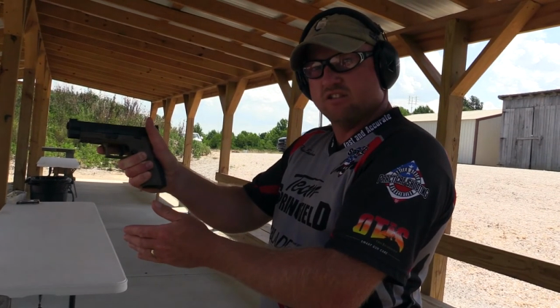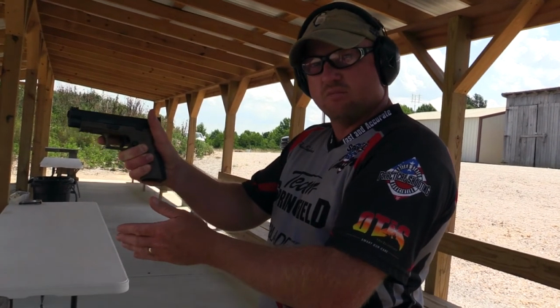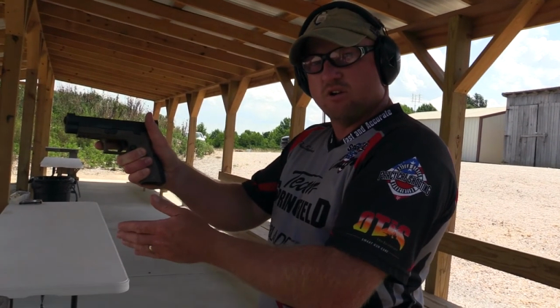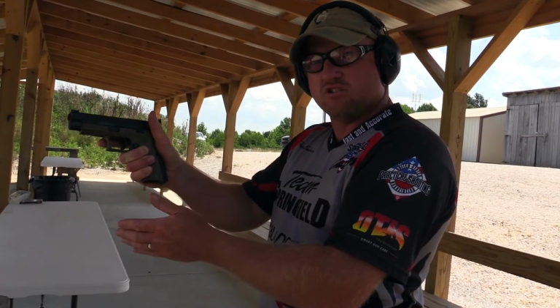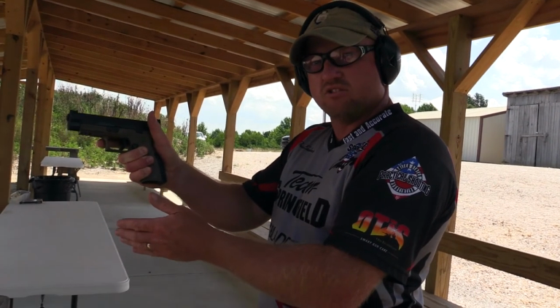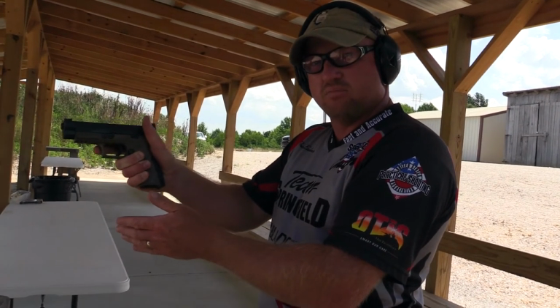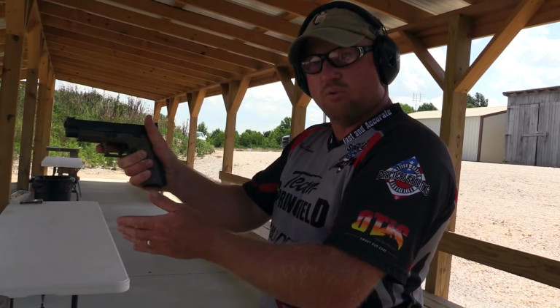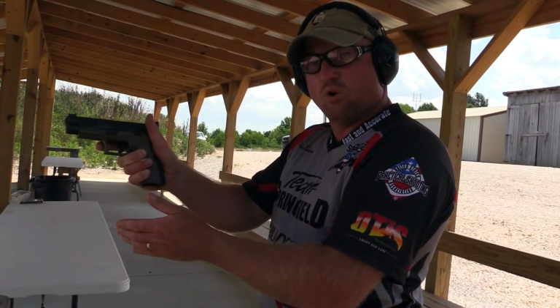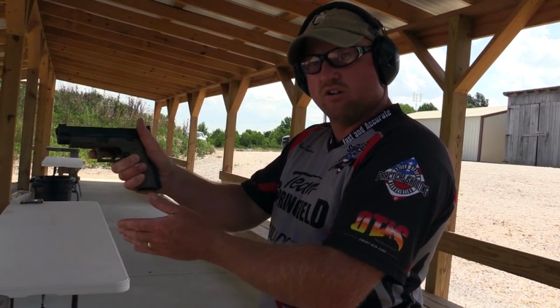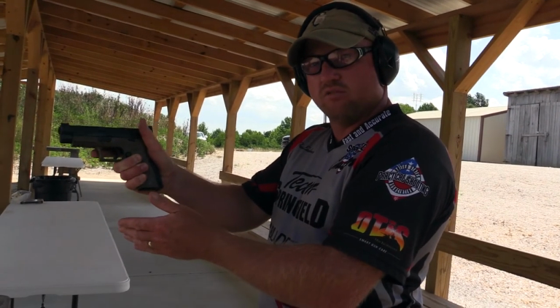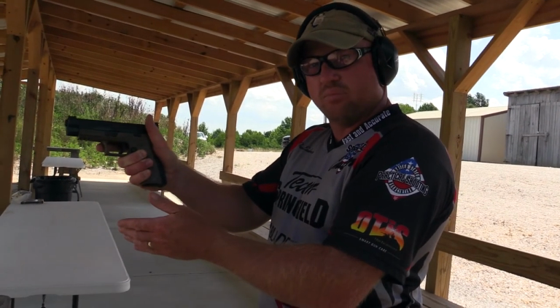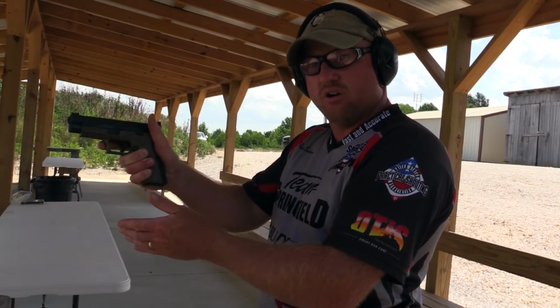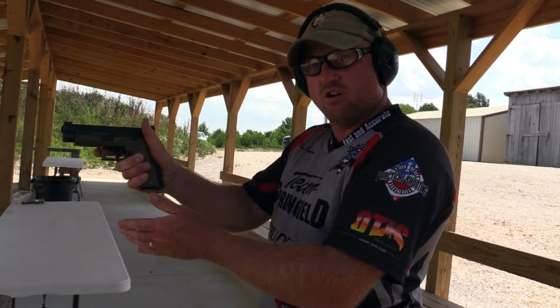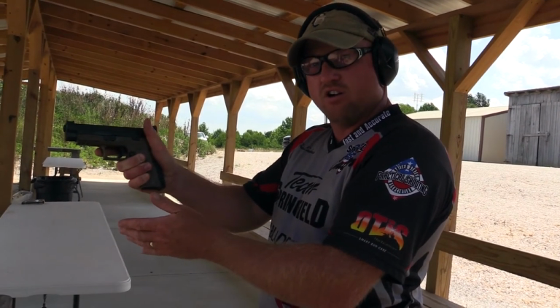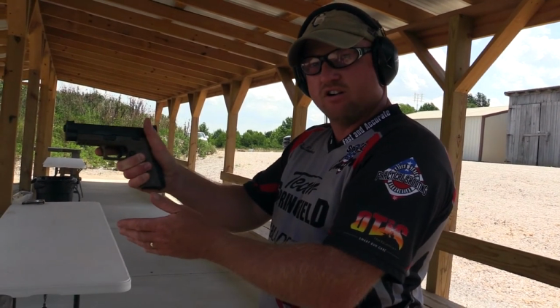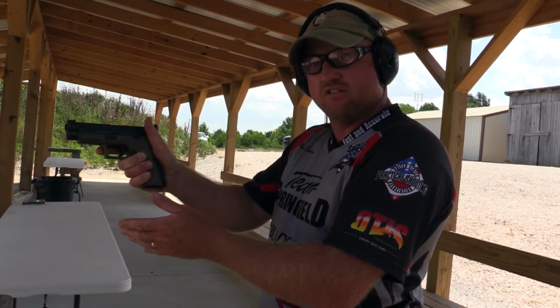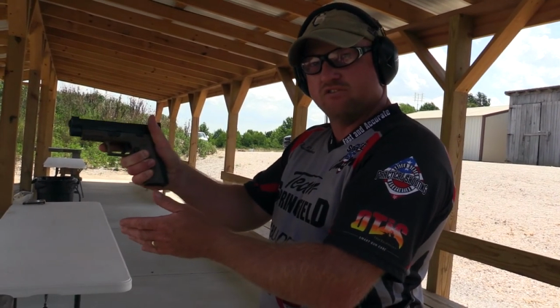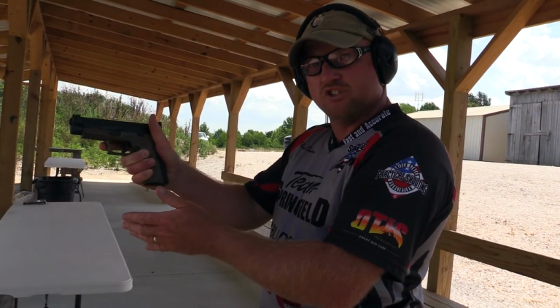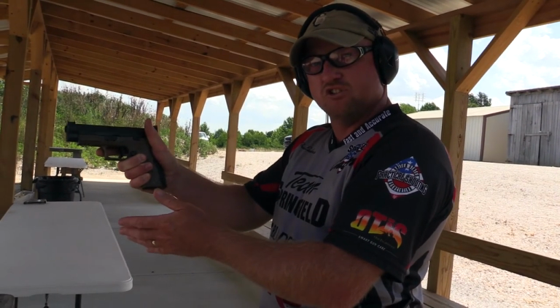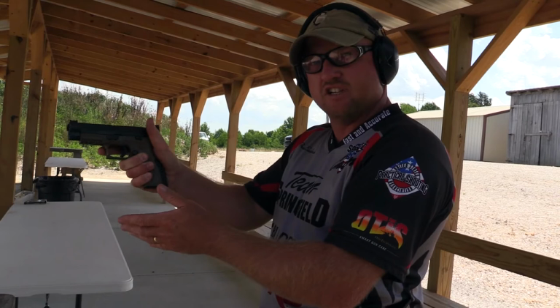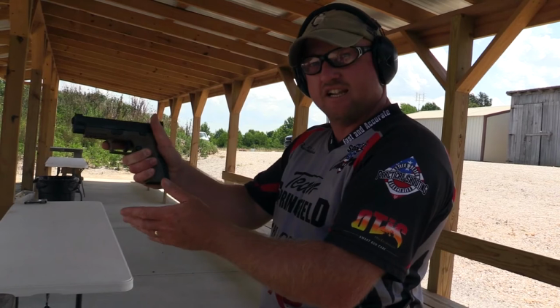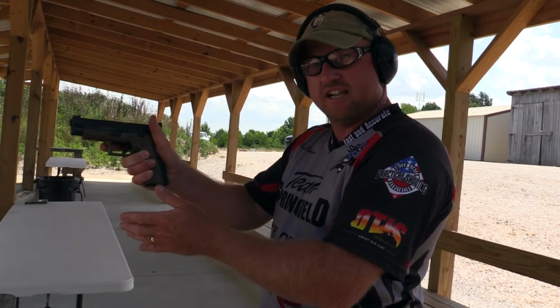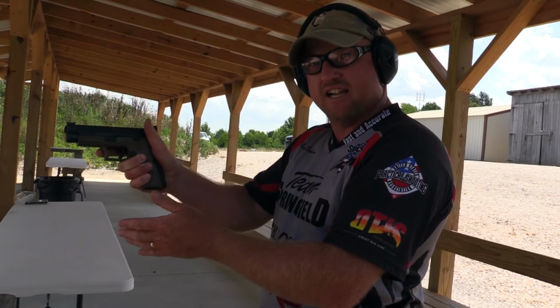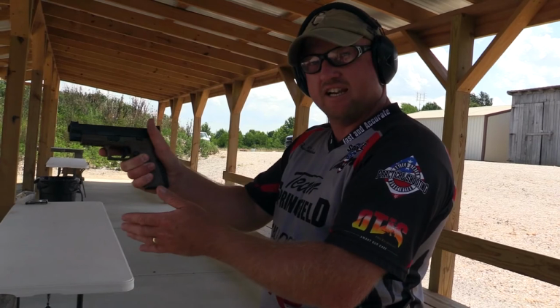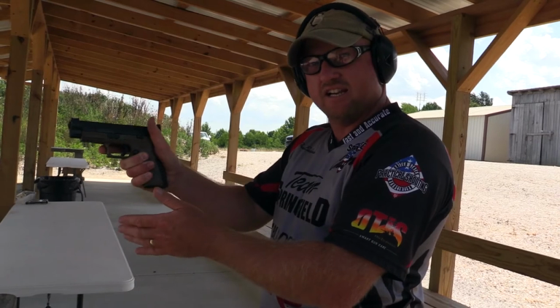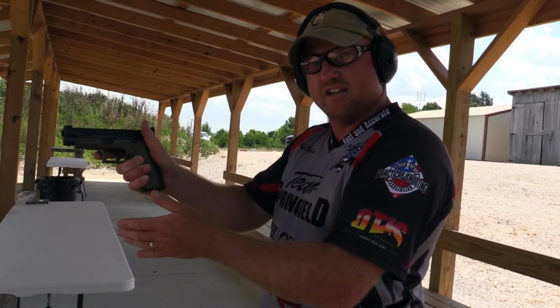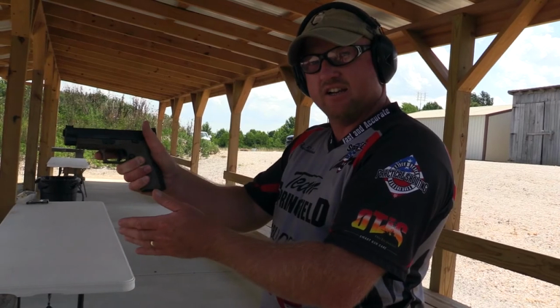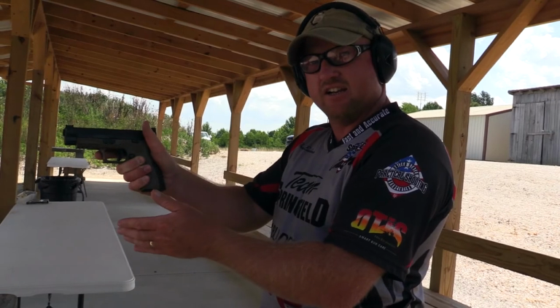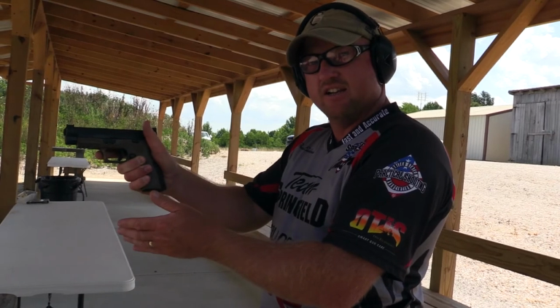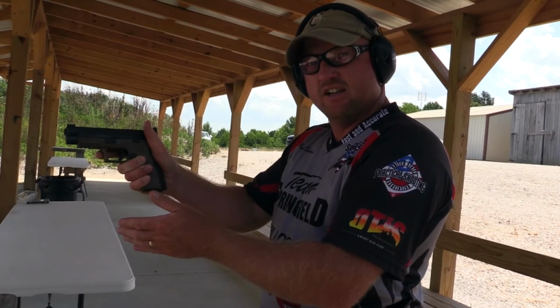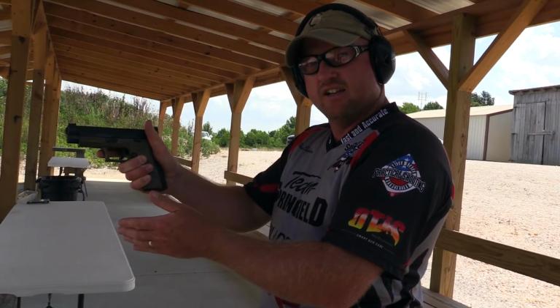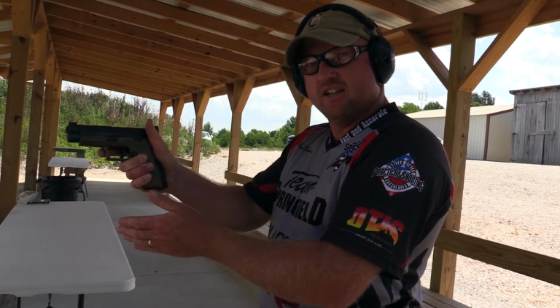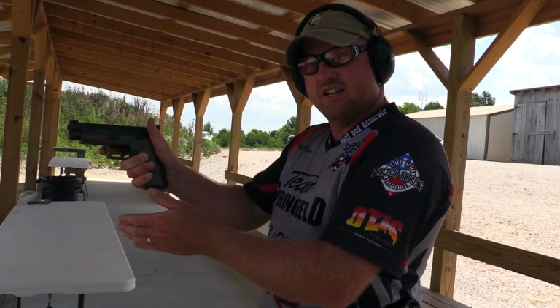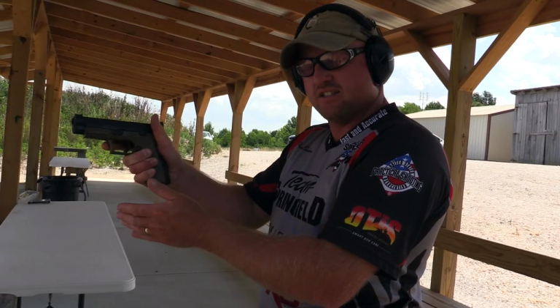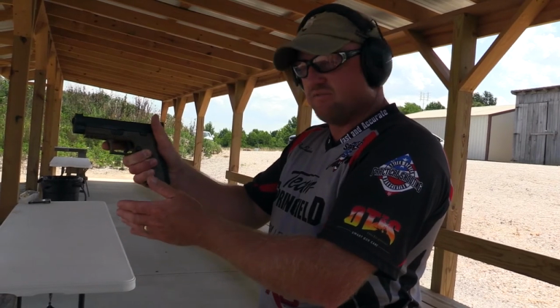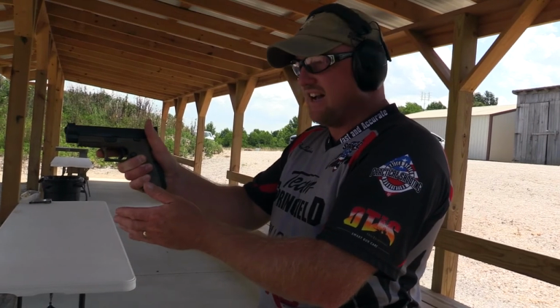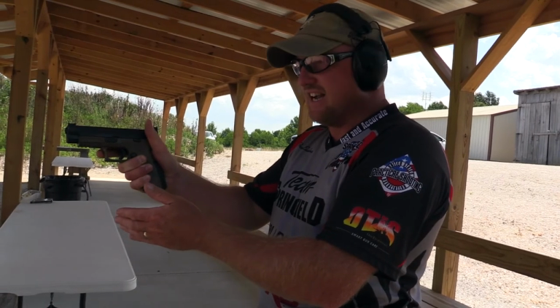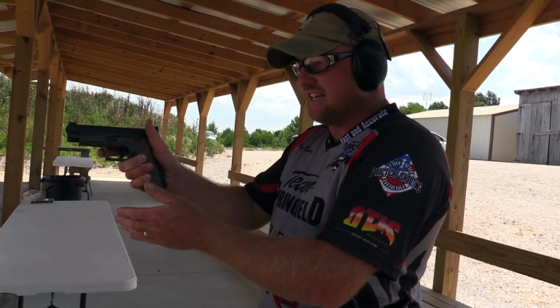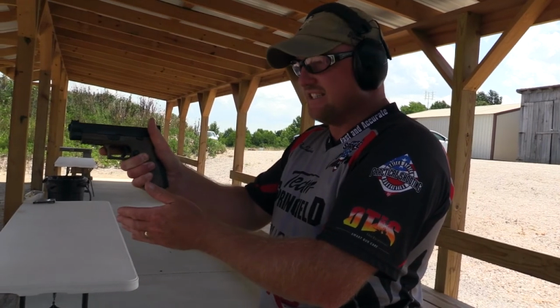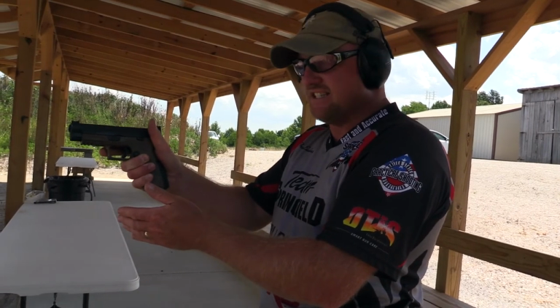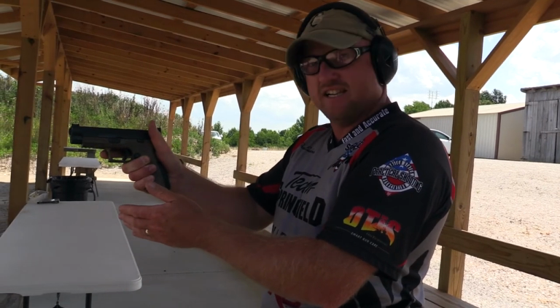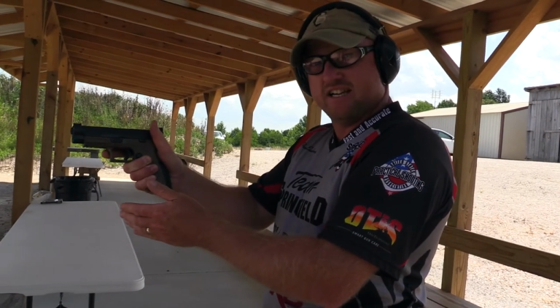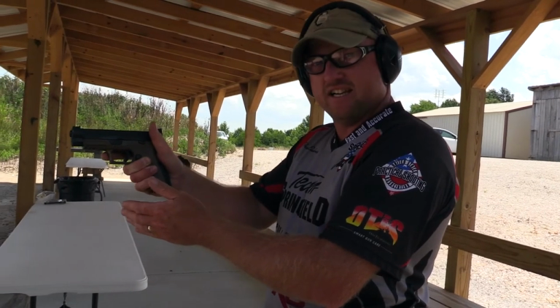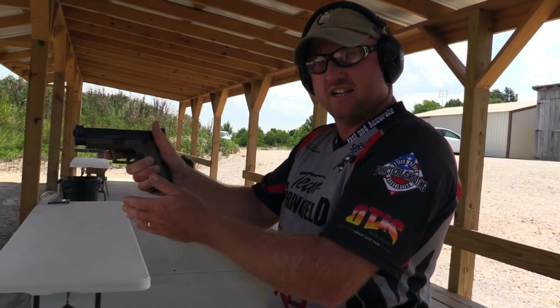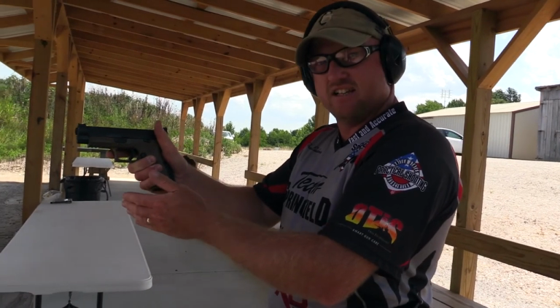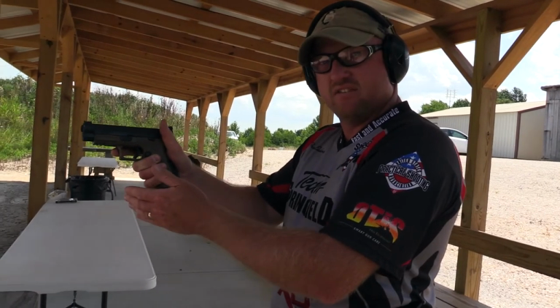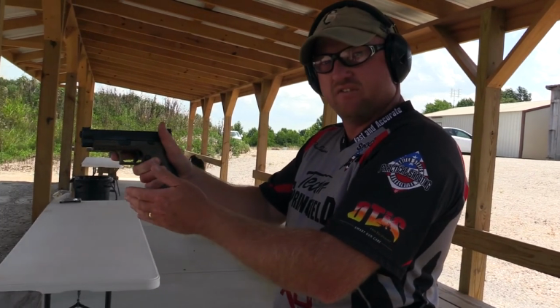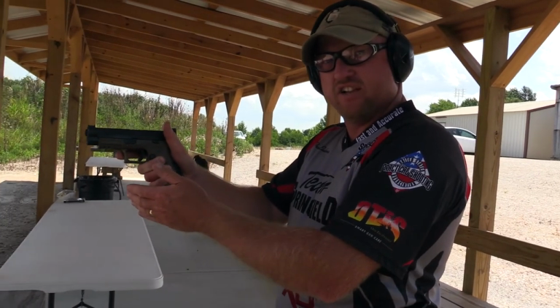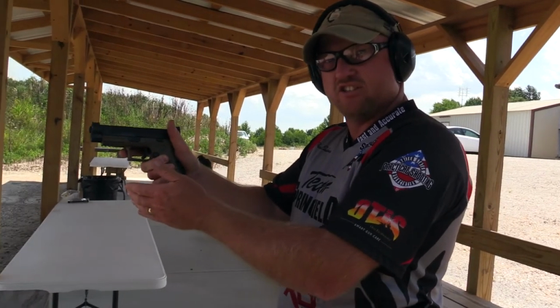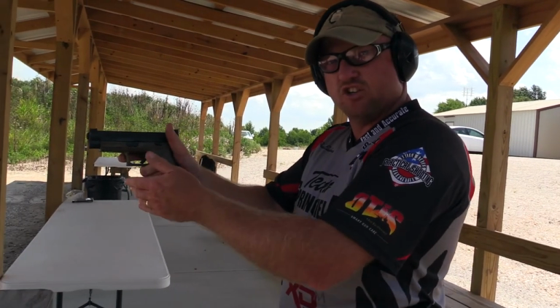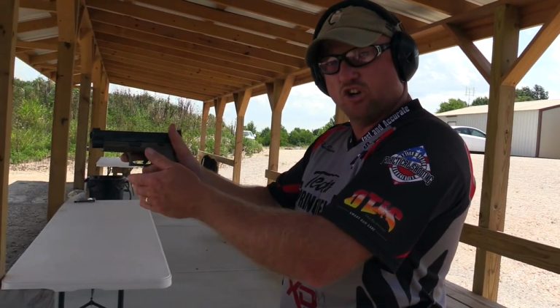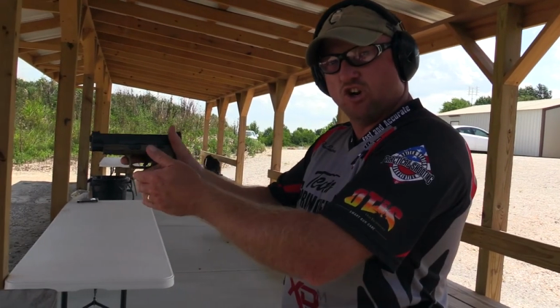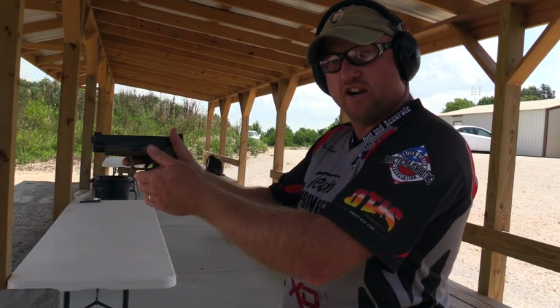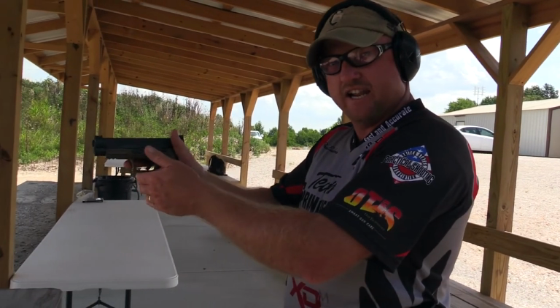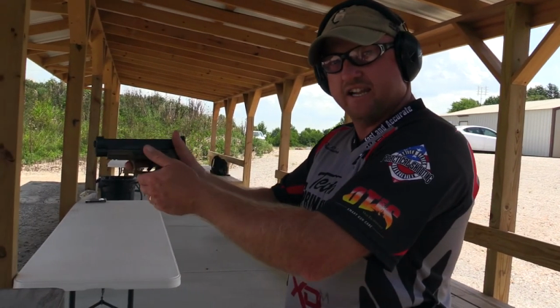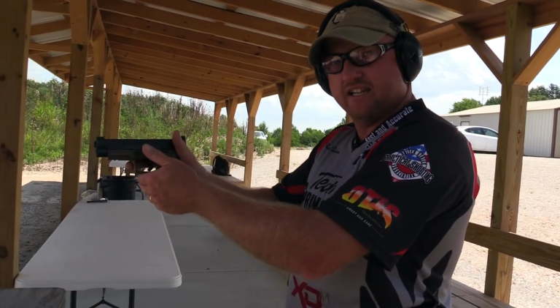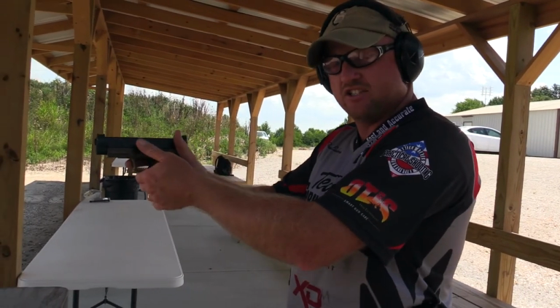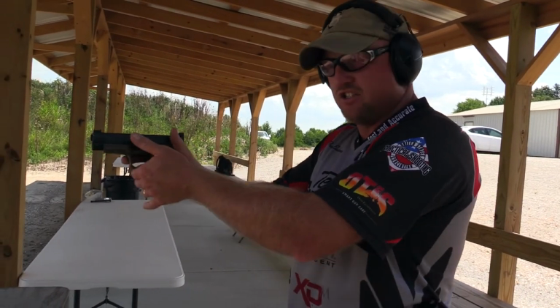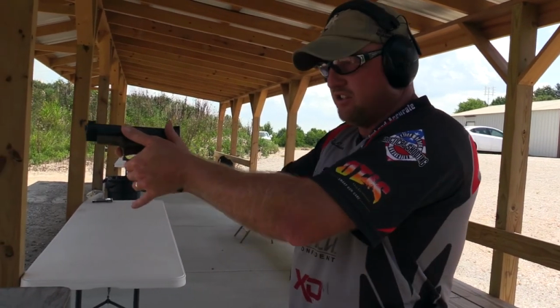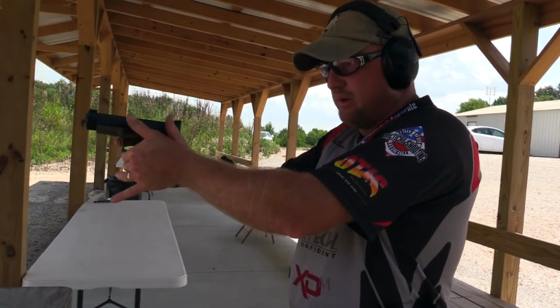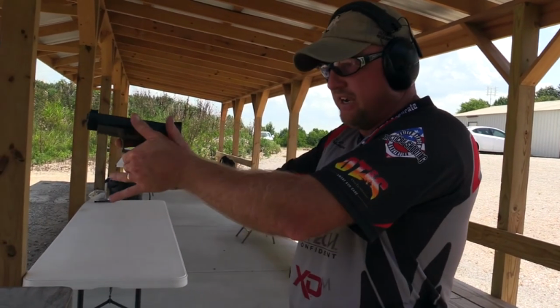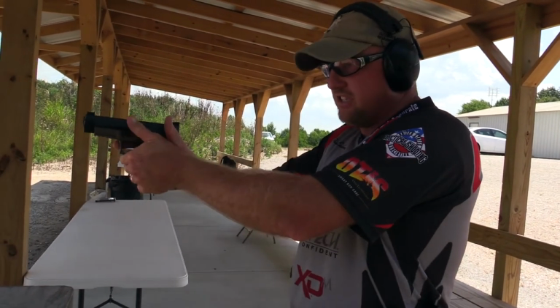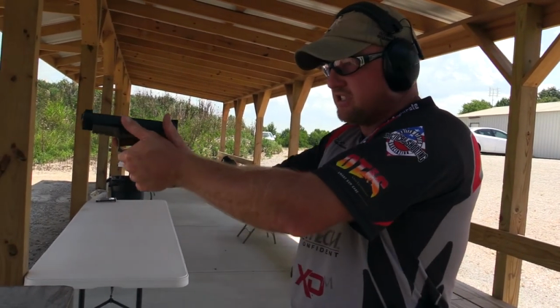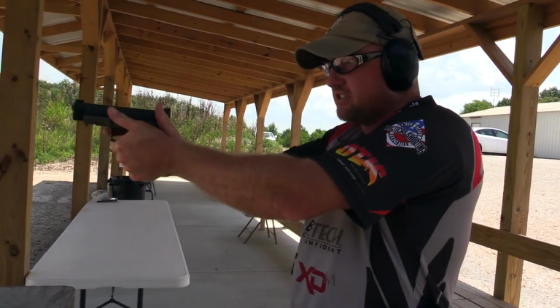The most important part of choosing a handgun is finding the handgun that fits your hands the best.